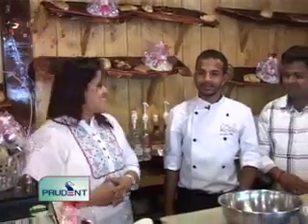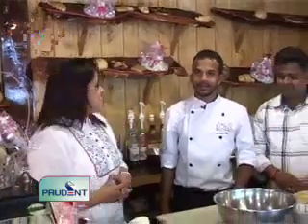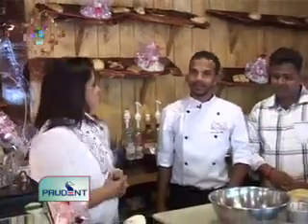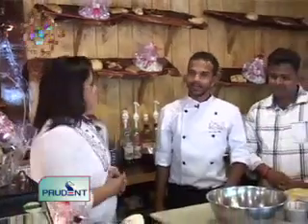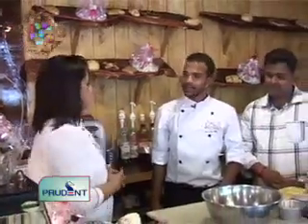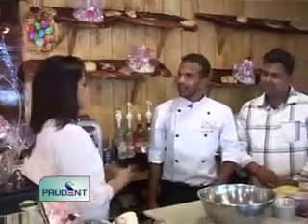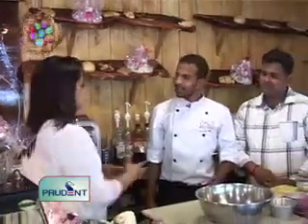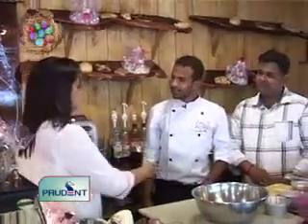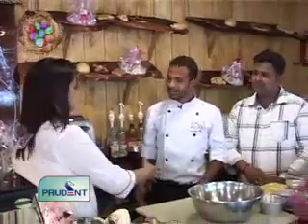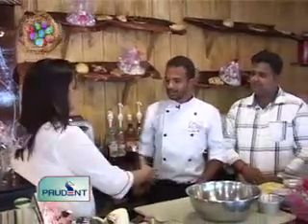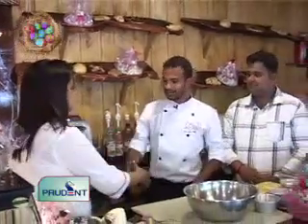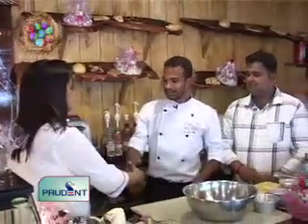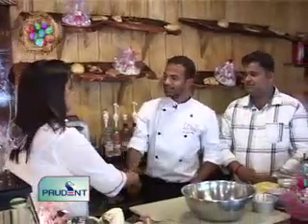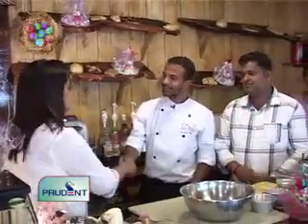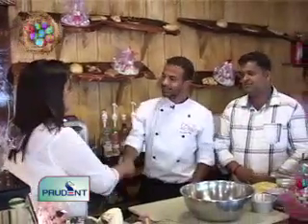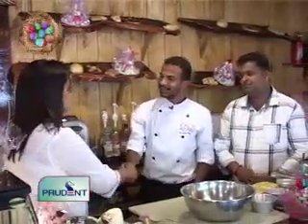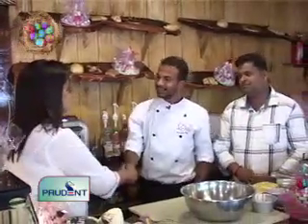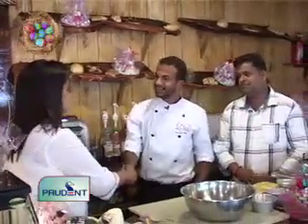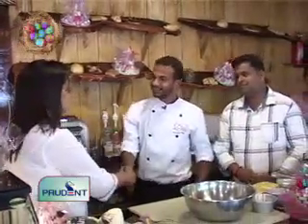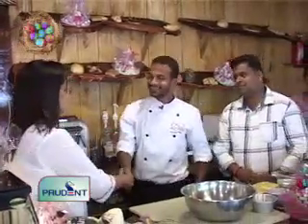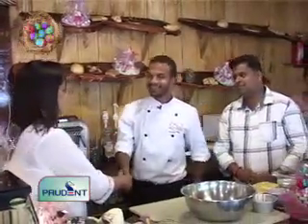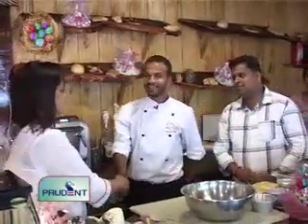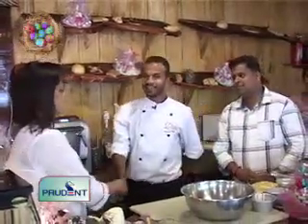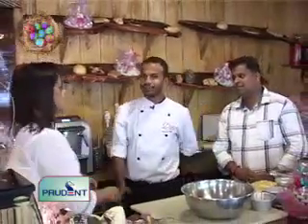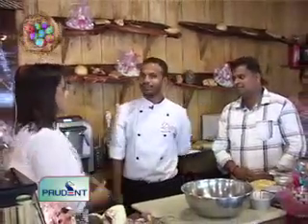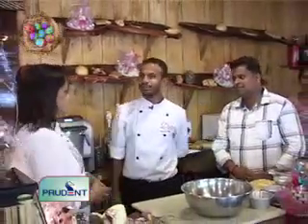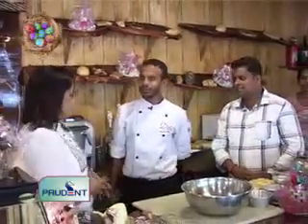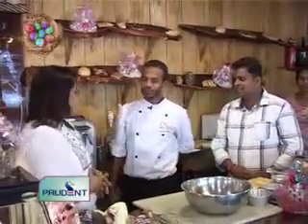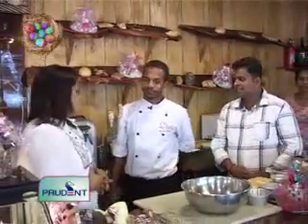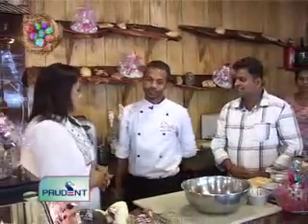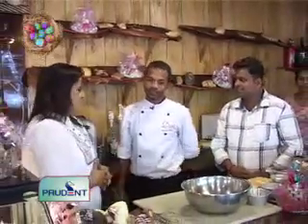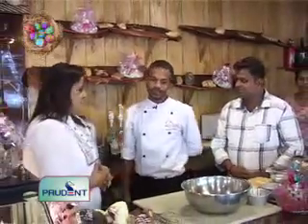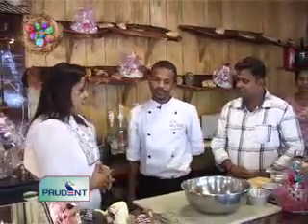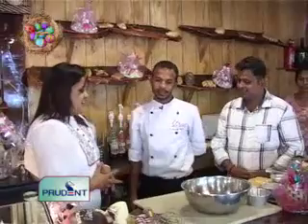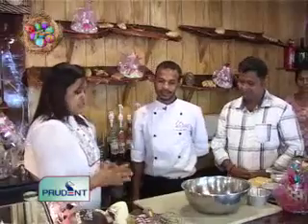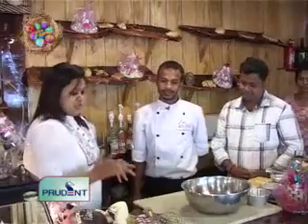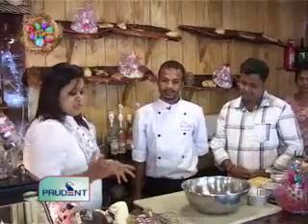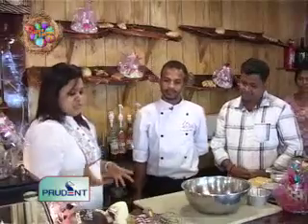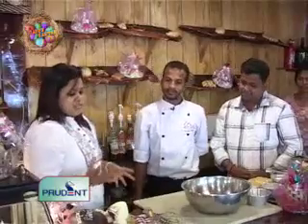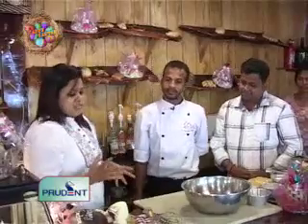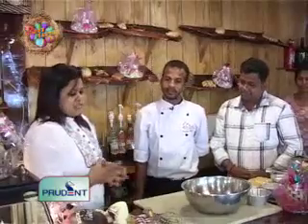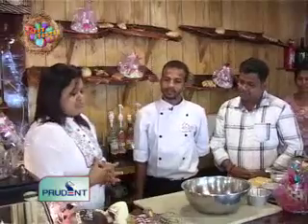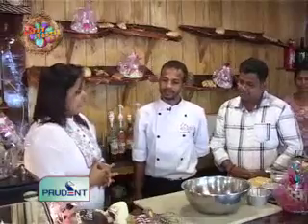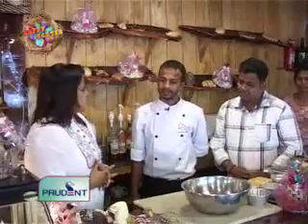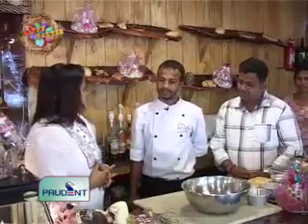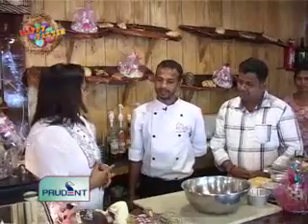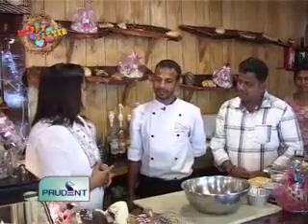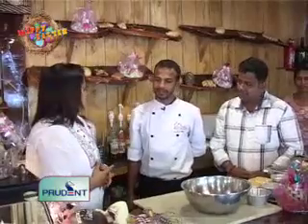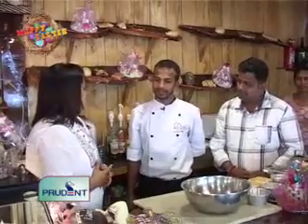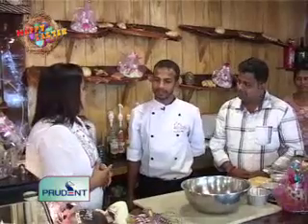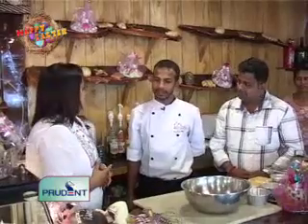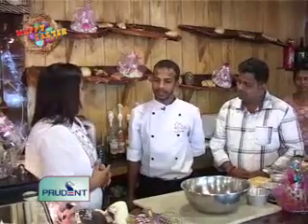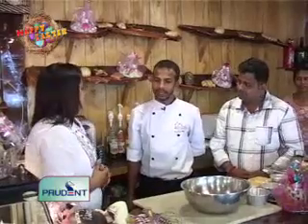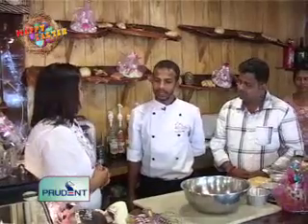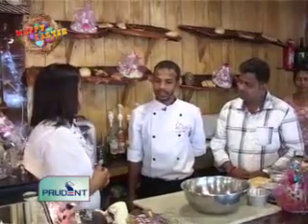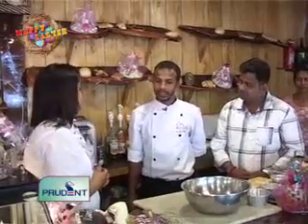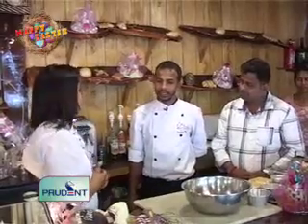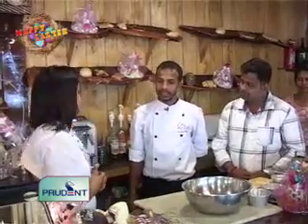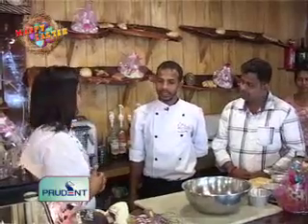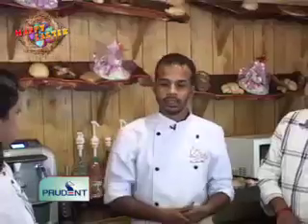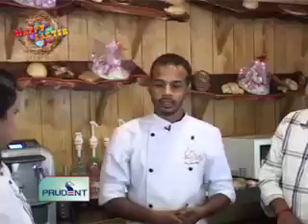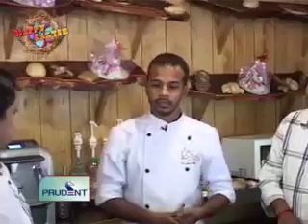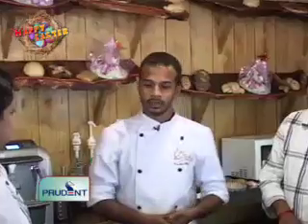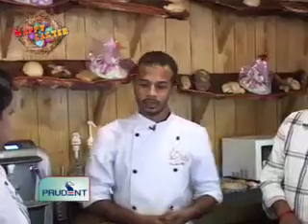Hi, Savio. Welcome to our show, Ernesto. Thank you very much. So, what is special this Easter?